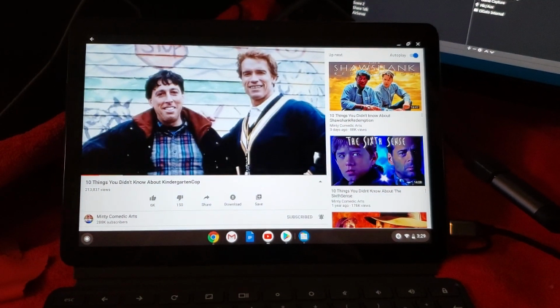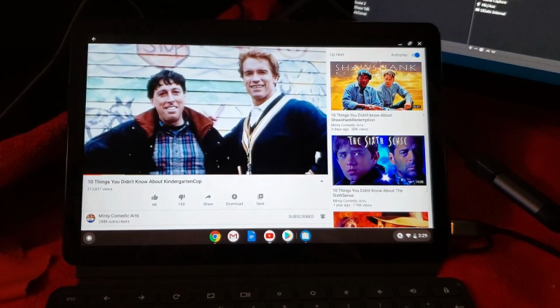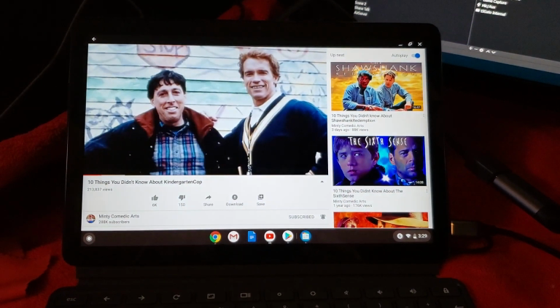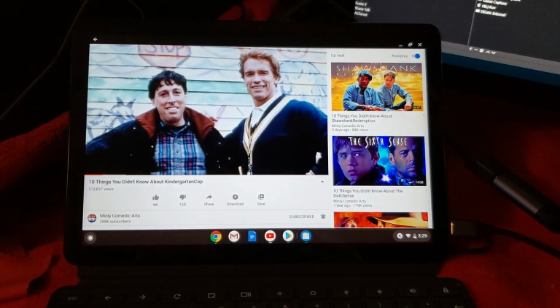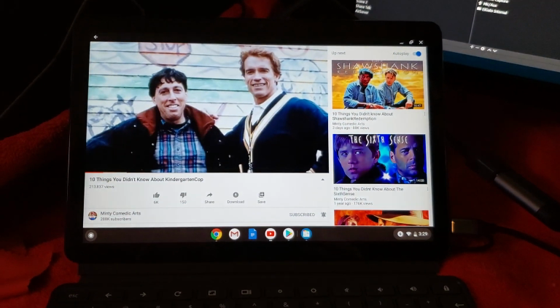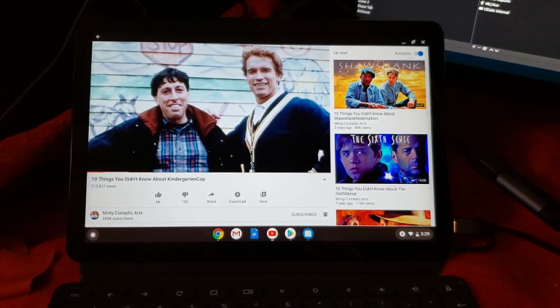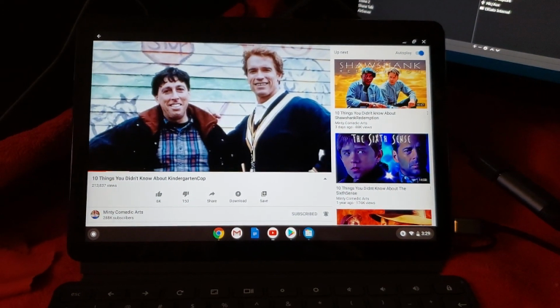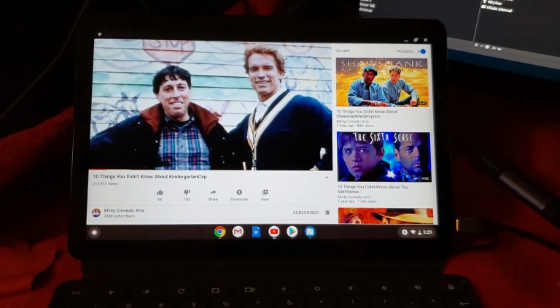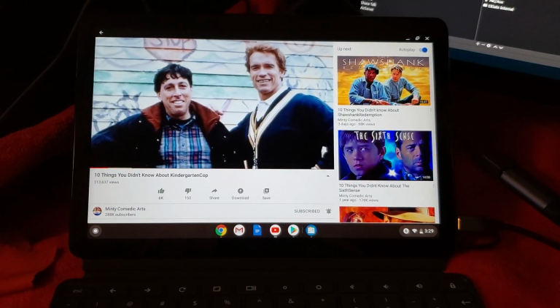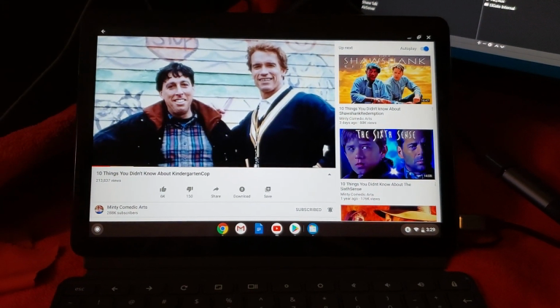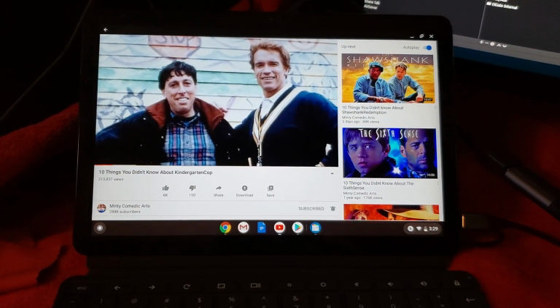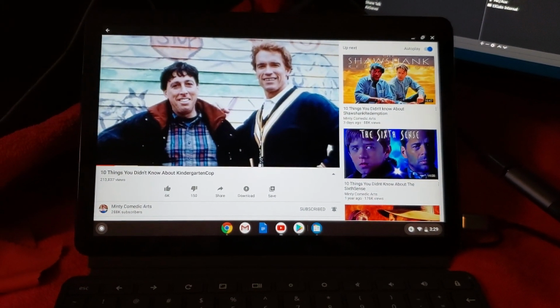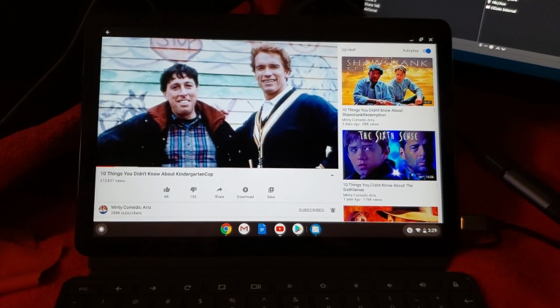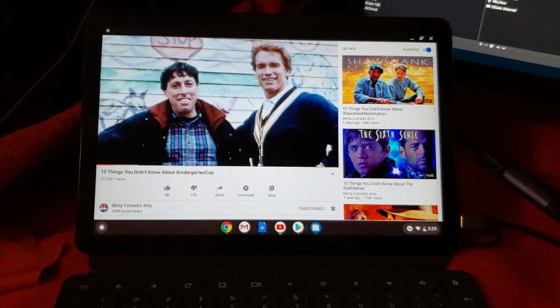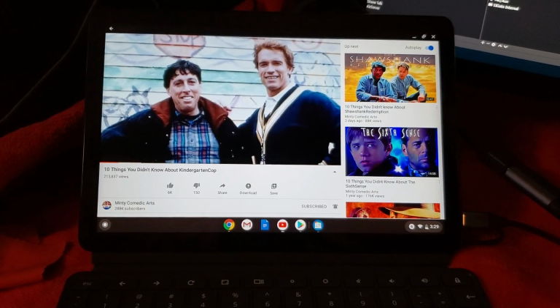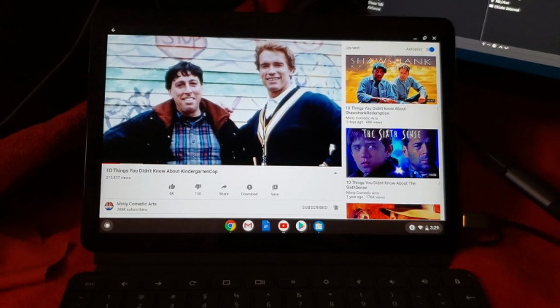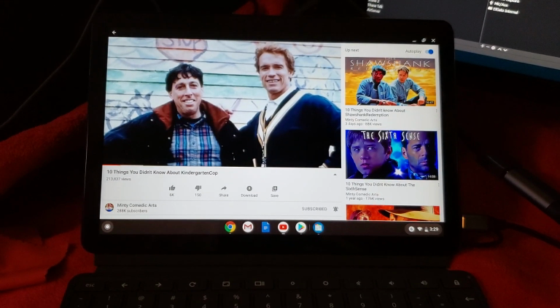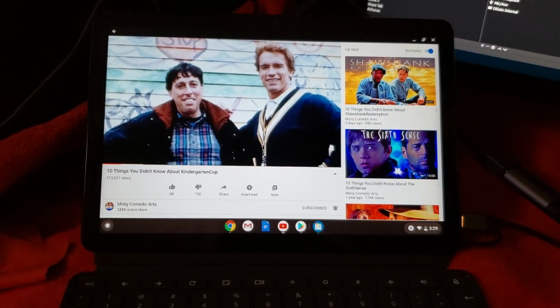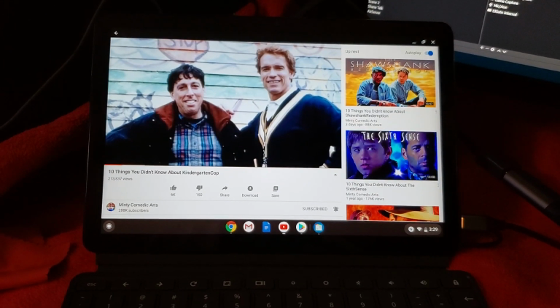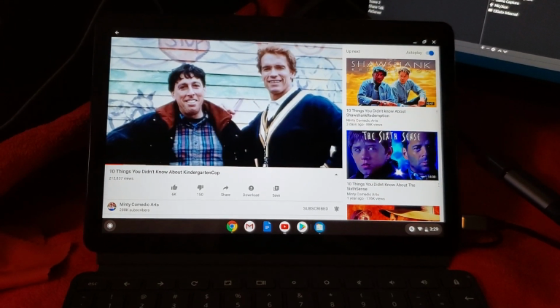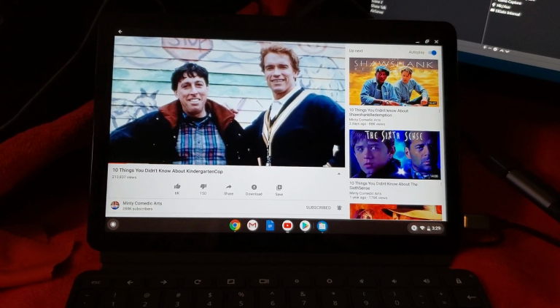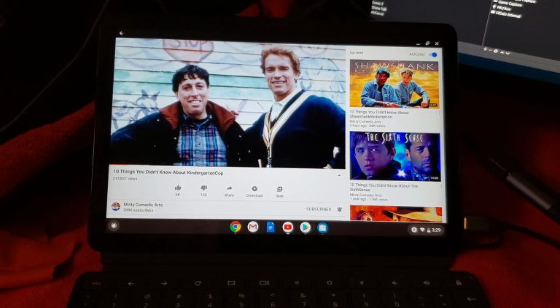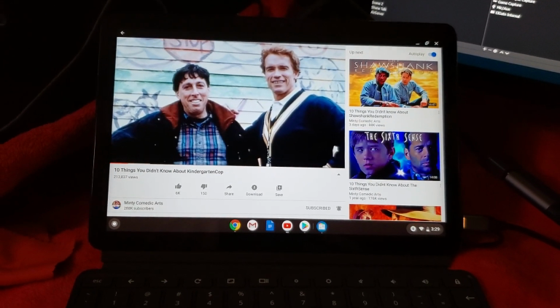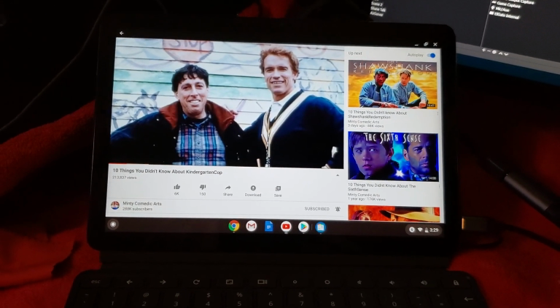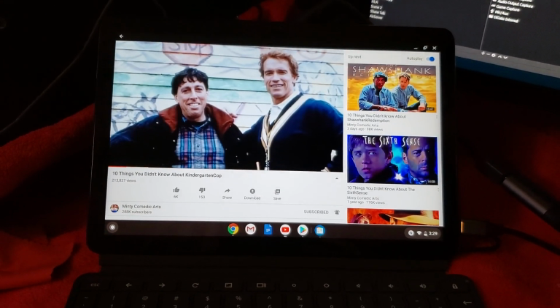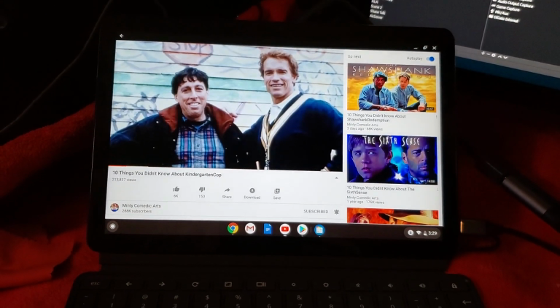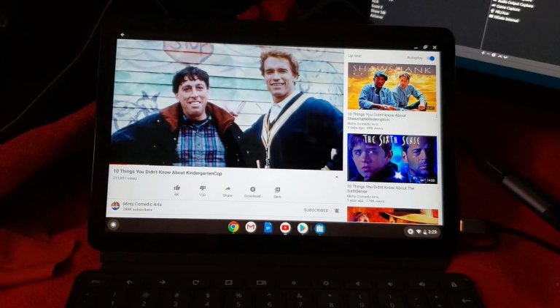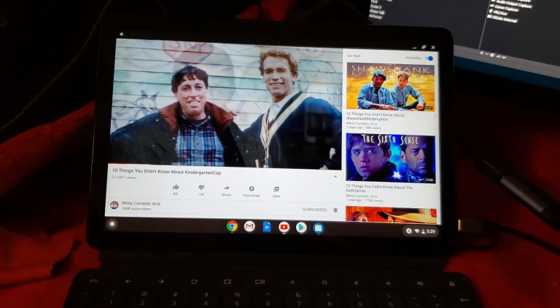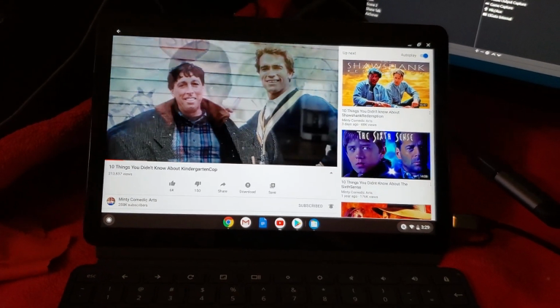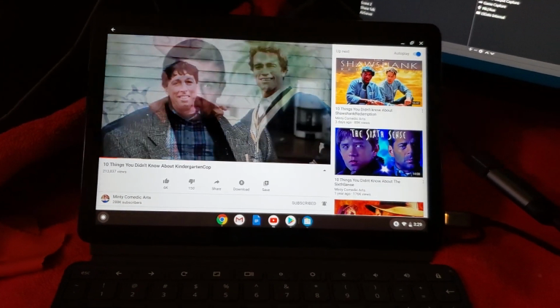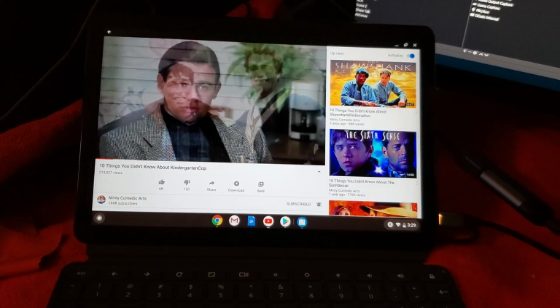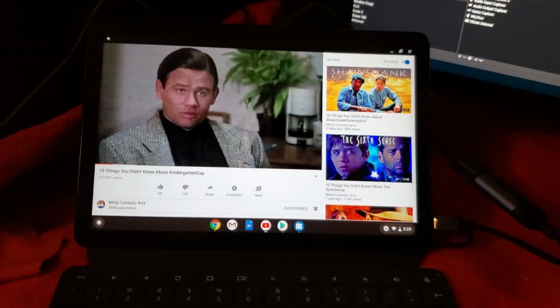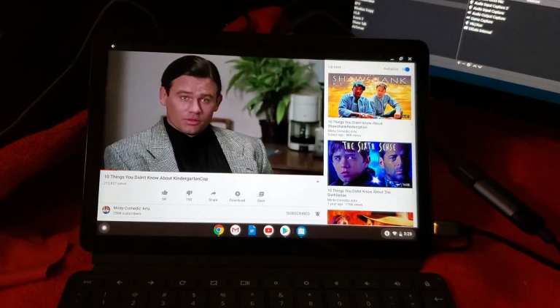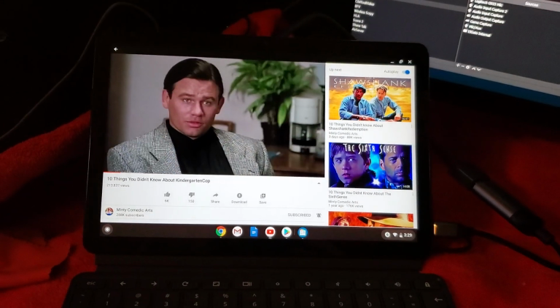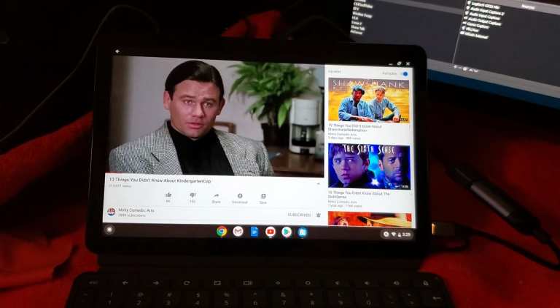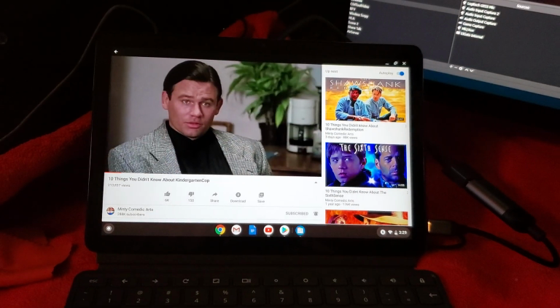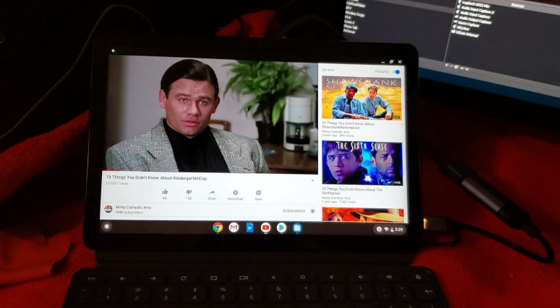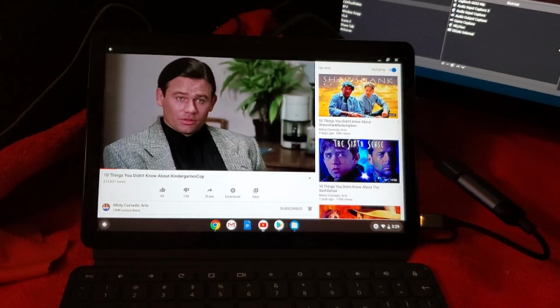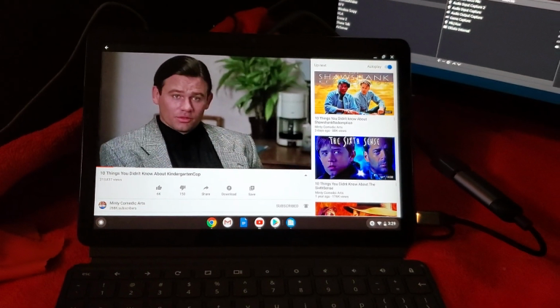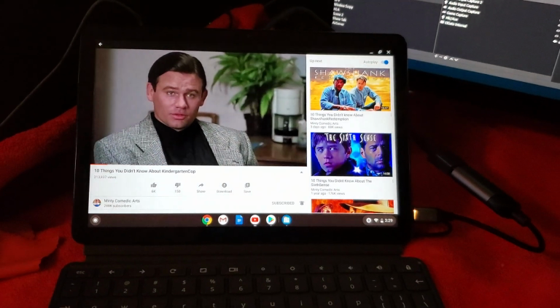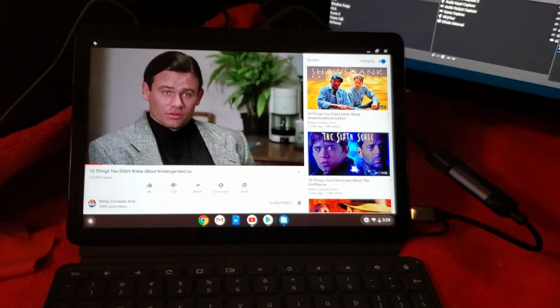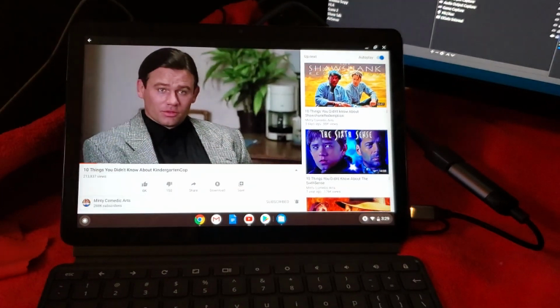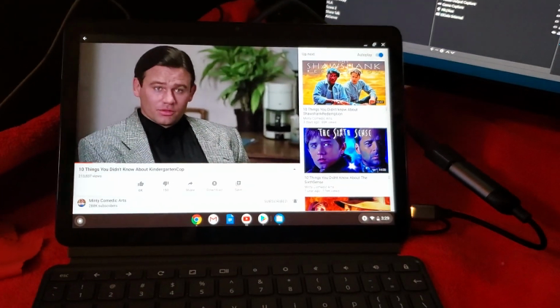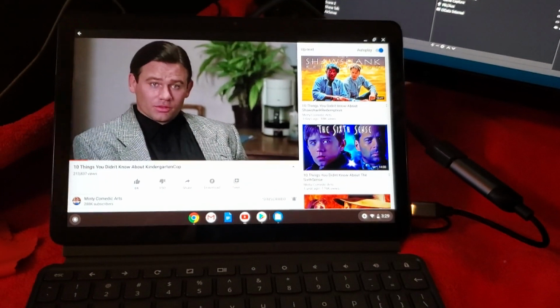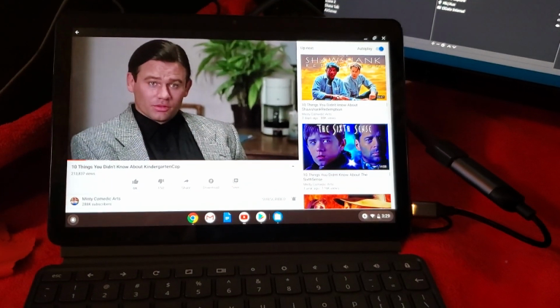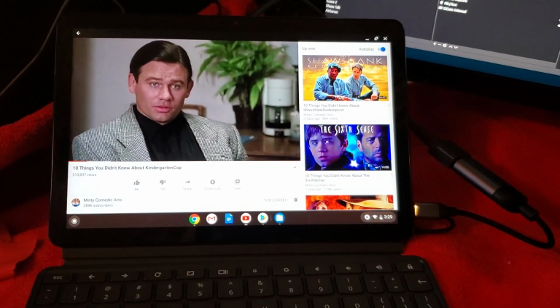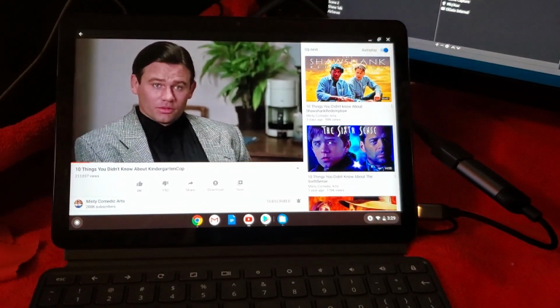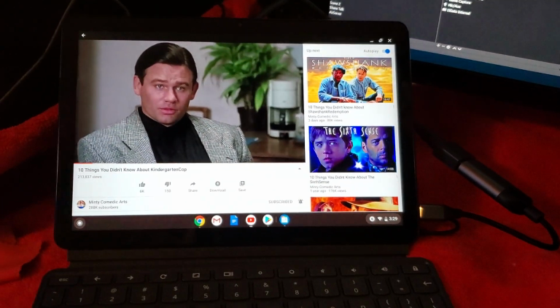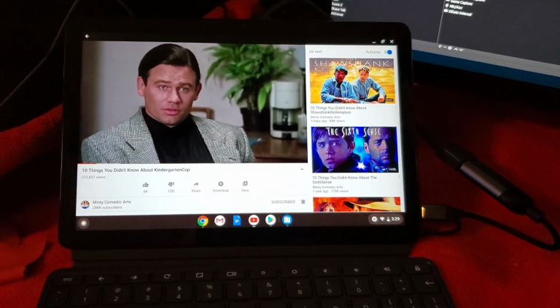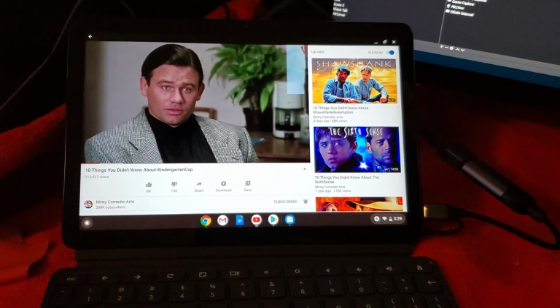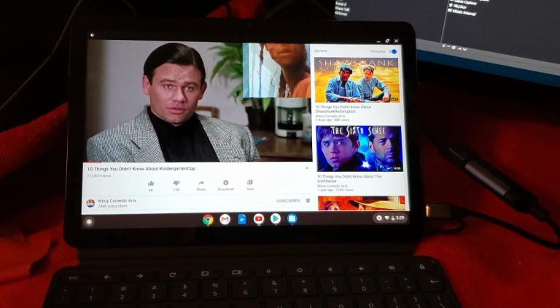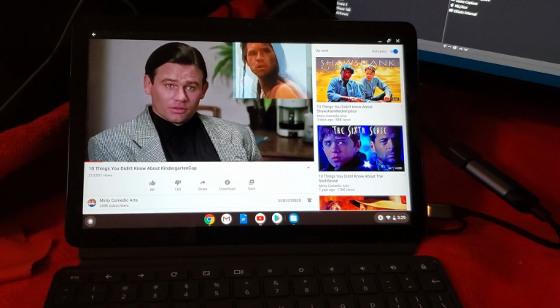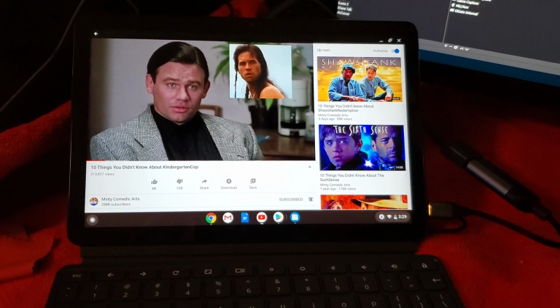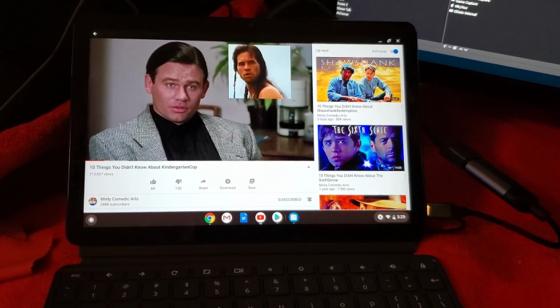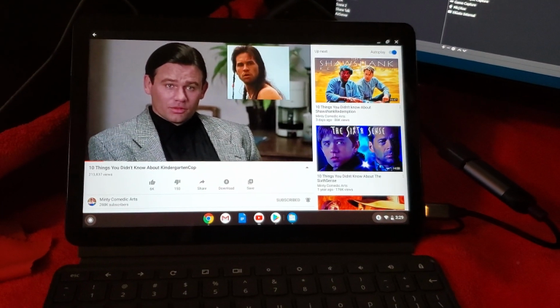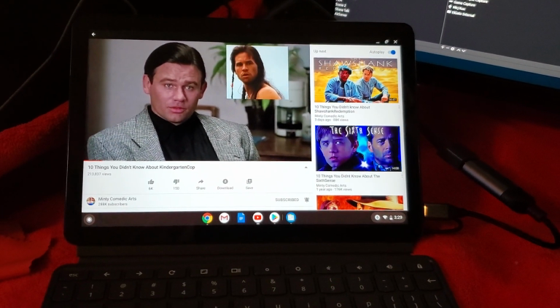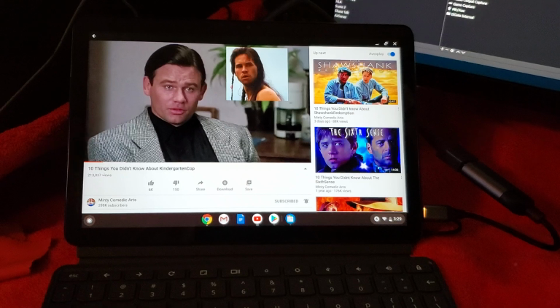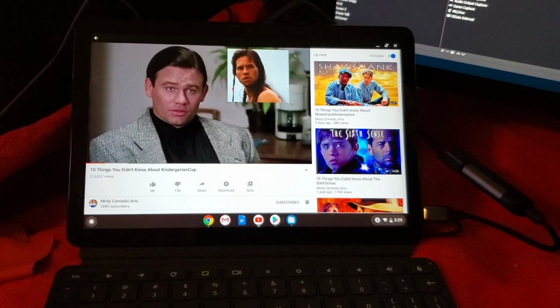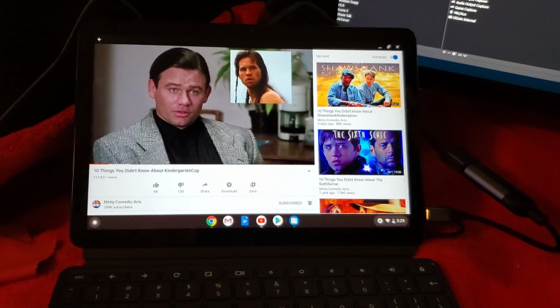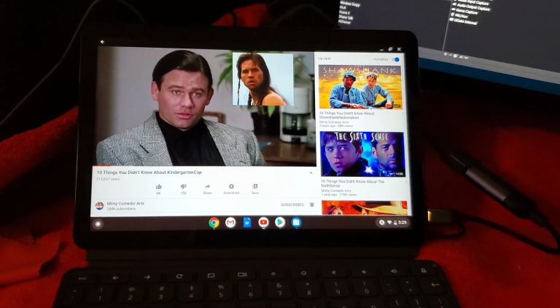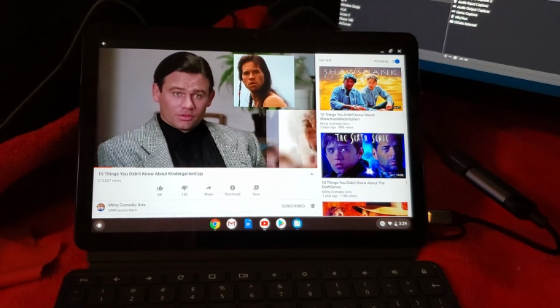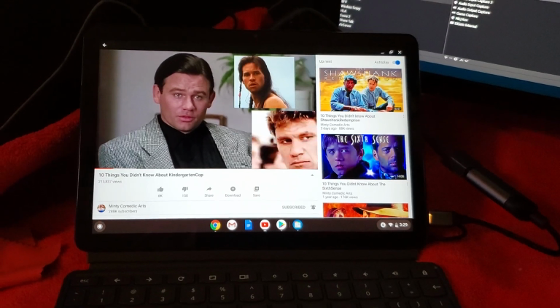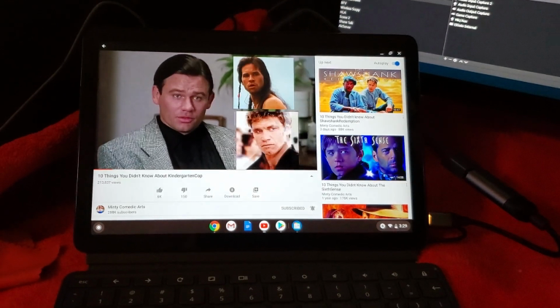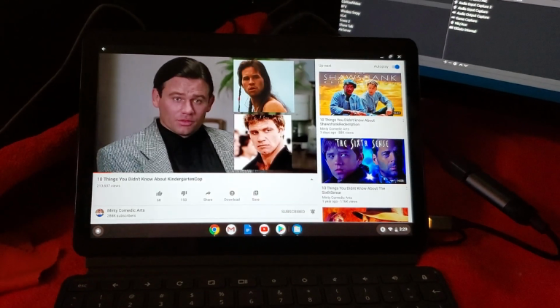Multi-monitor support — it's a go! Hope you enjoyed this video. Go ahead and like this video, share it with your friends, hit the little bell to get notified of our next video. I'm Shane R. Monroe with Monroe World, thanks for watching.